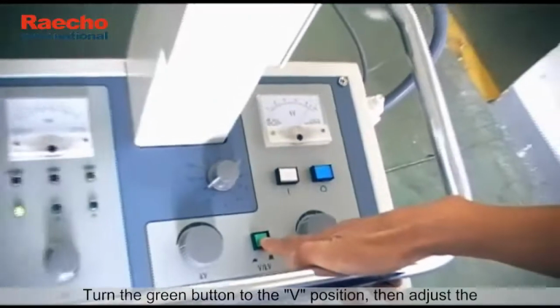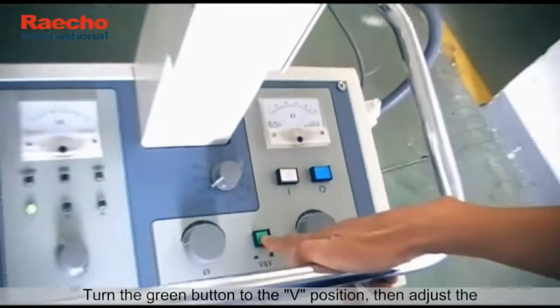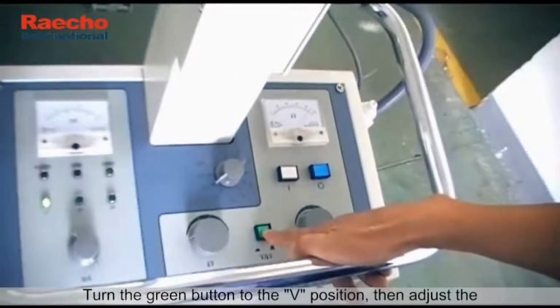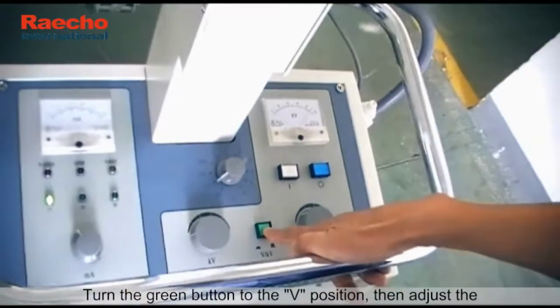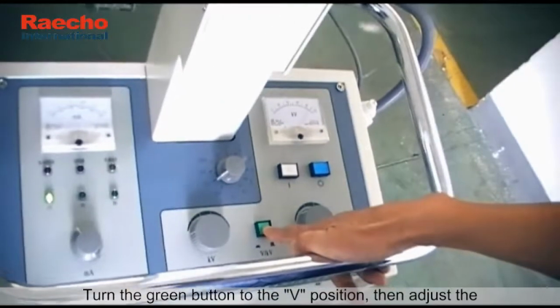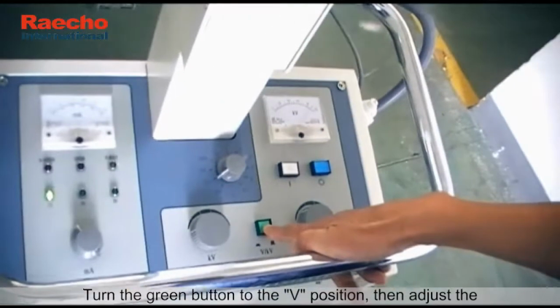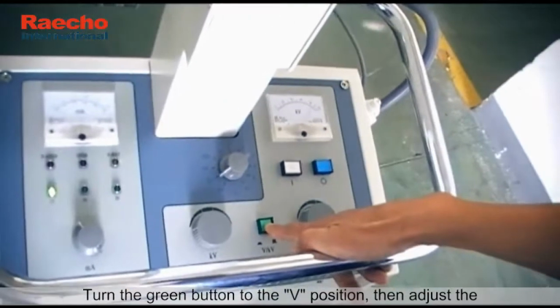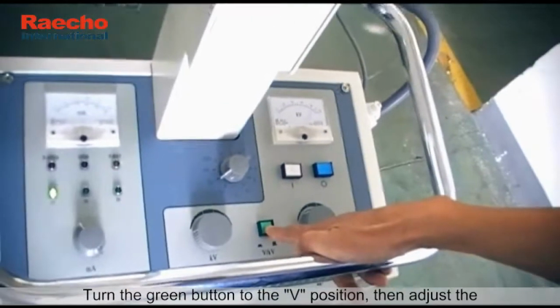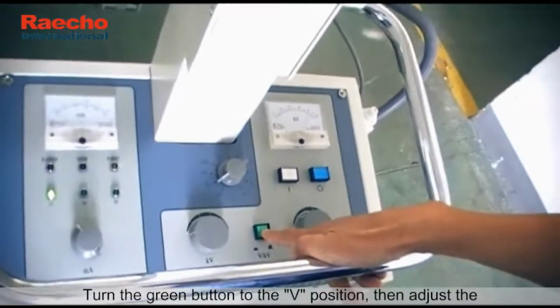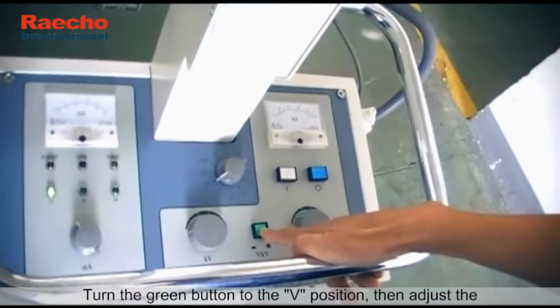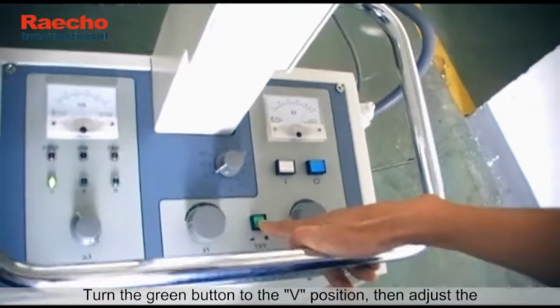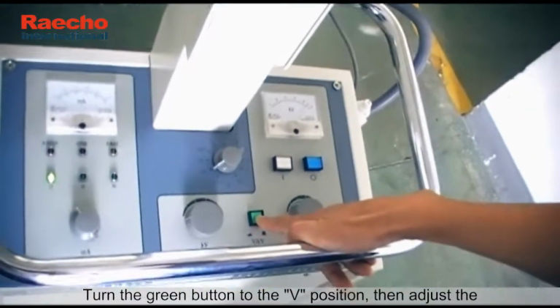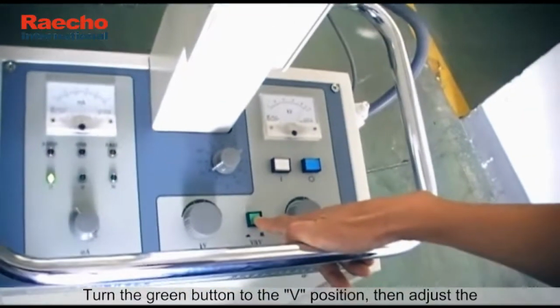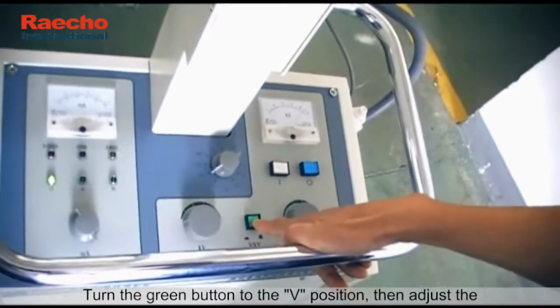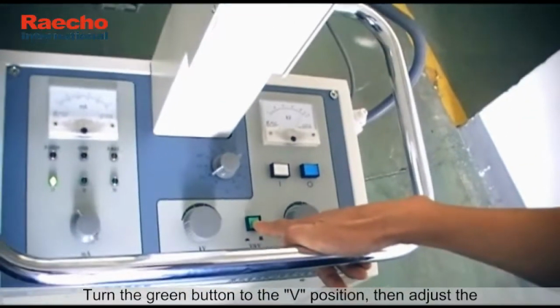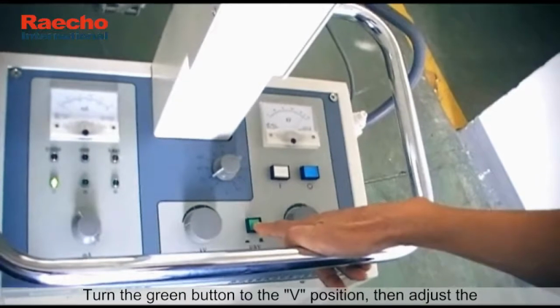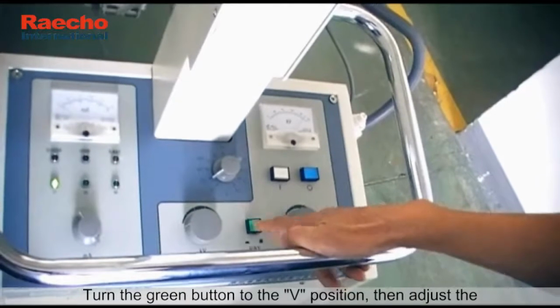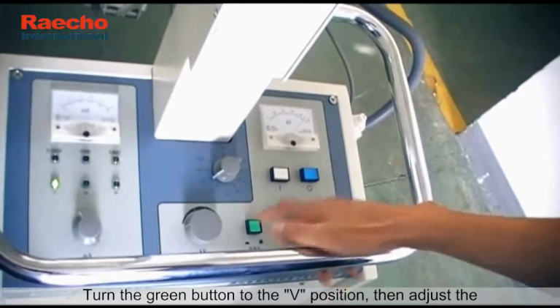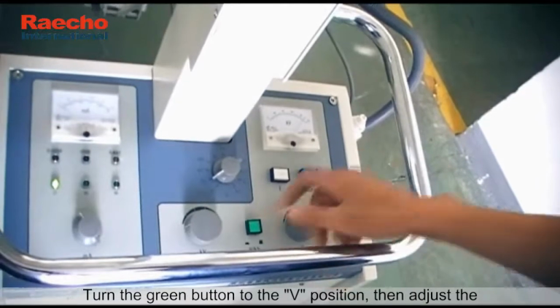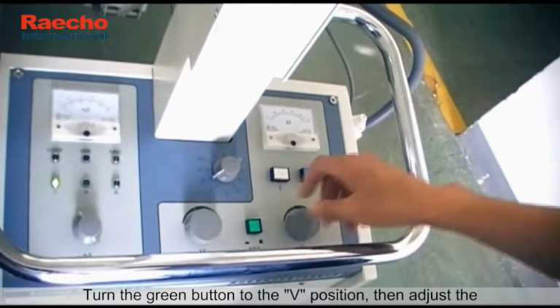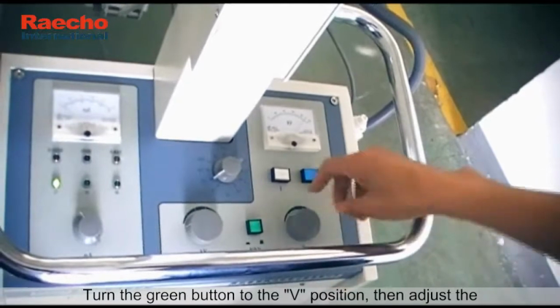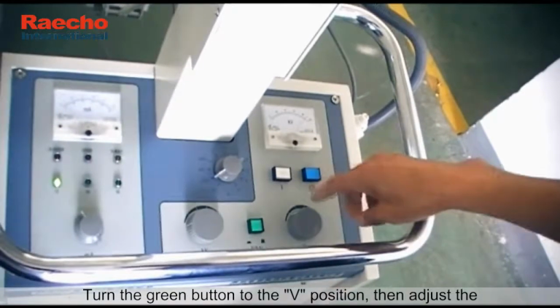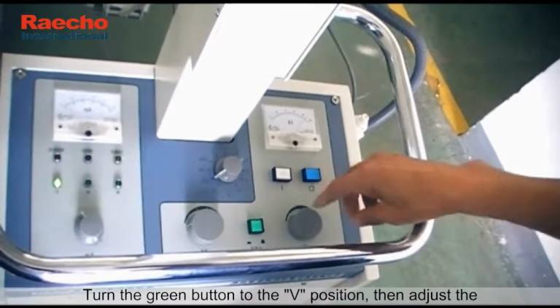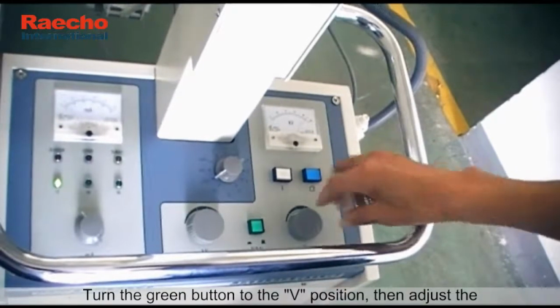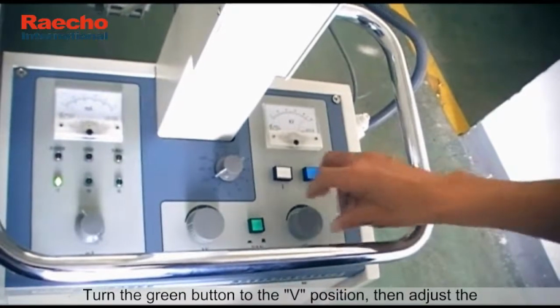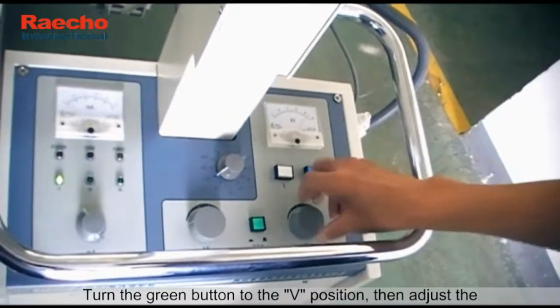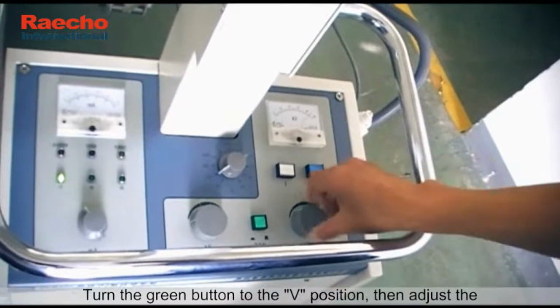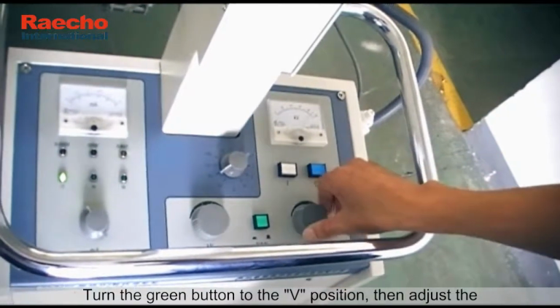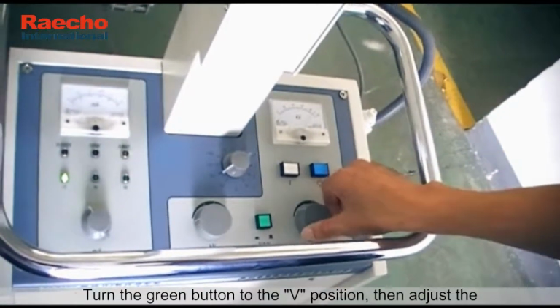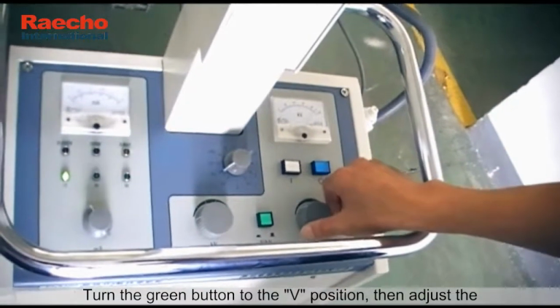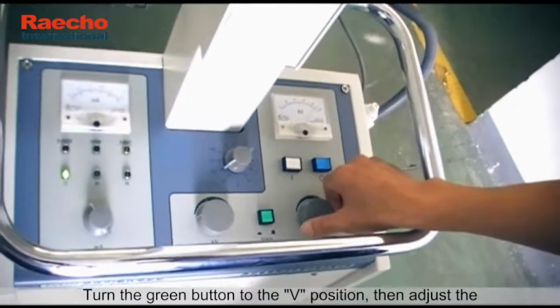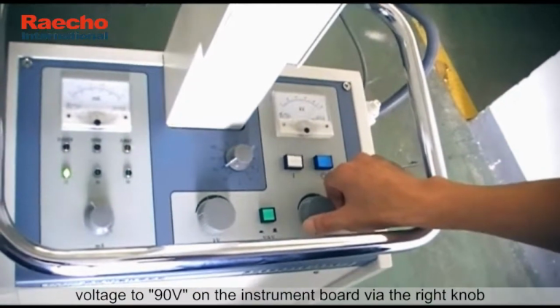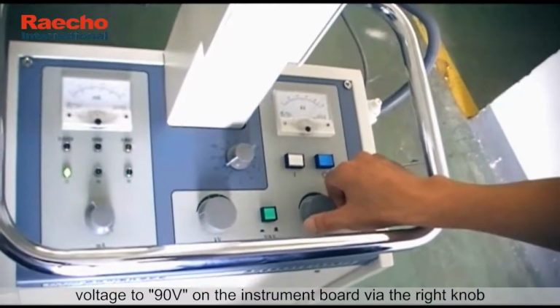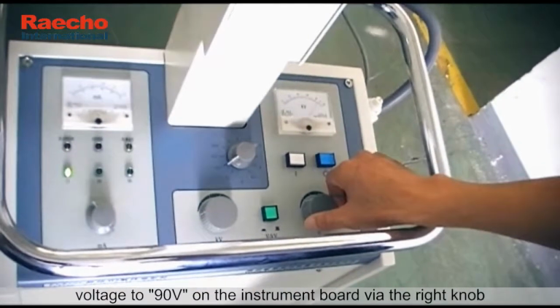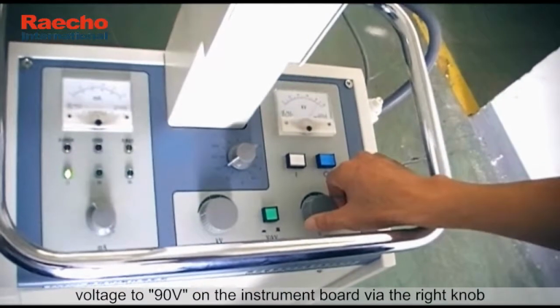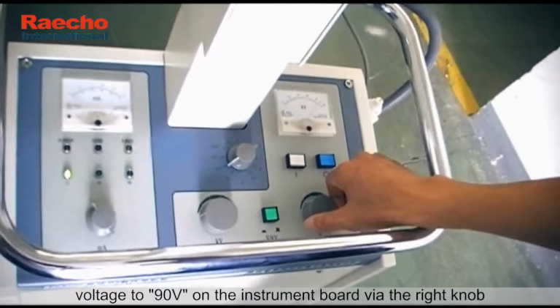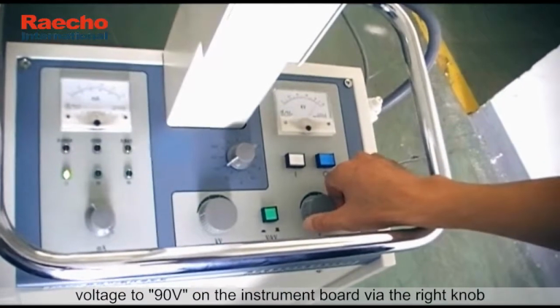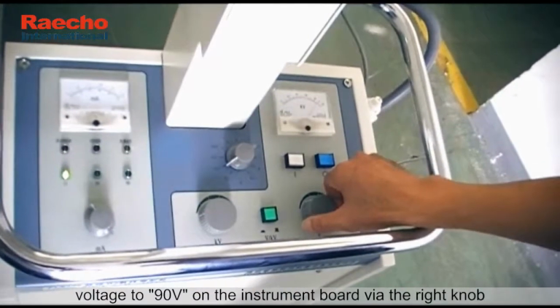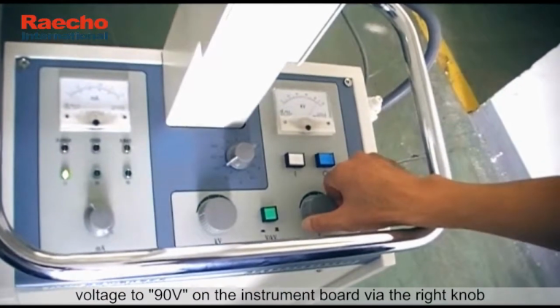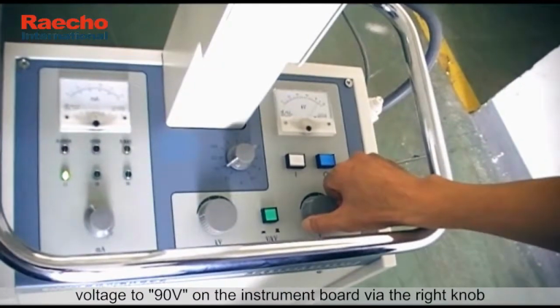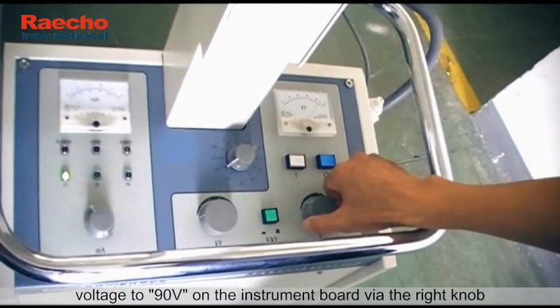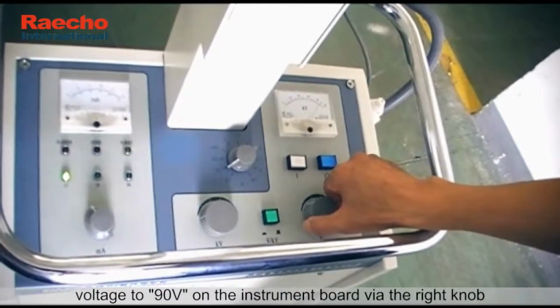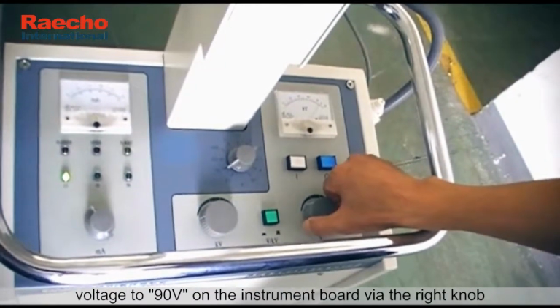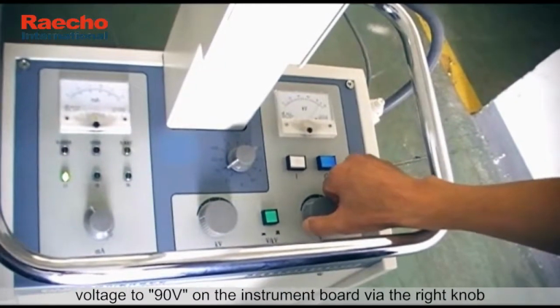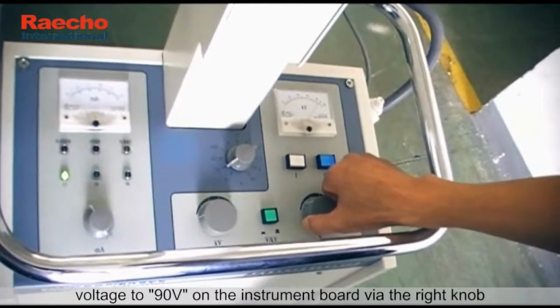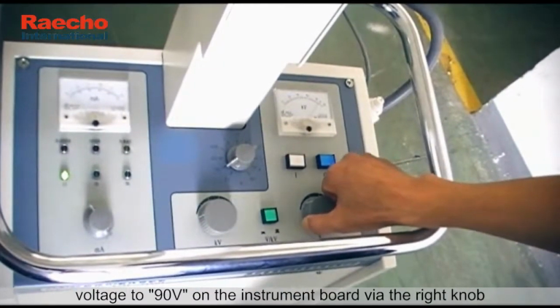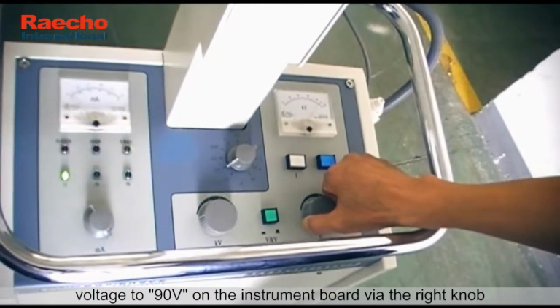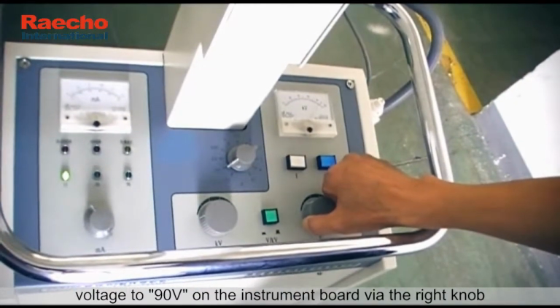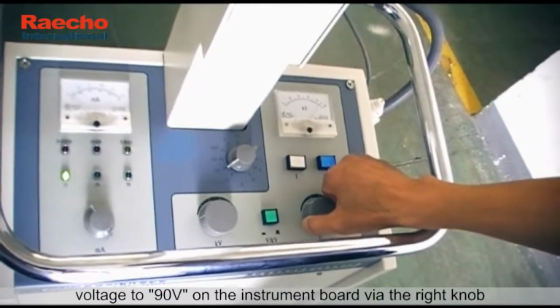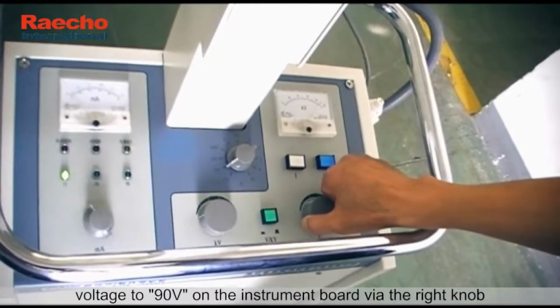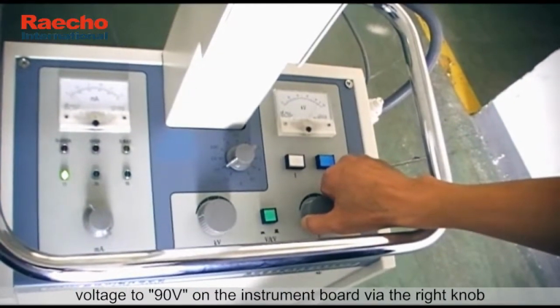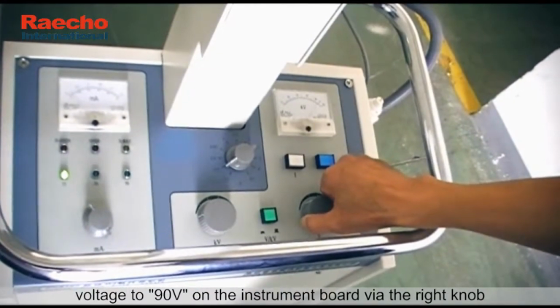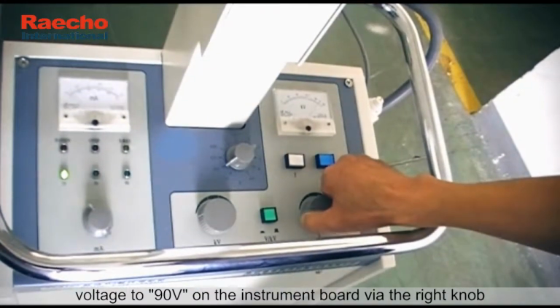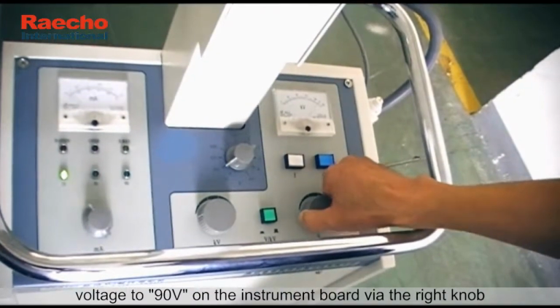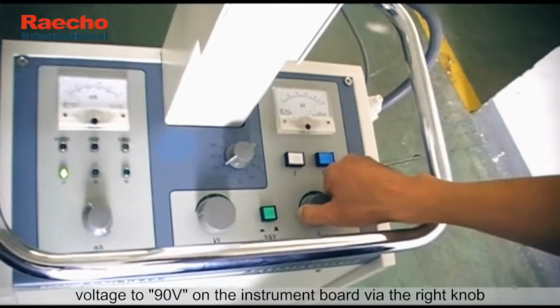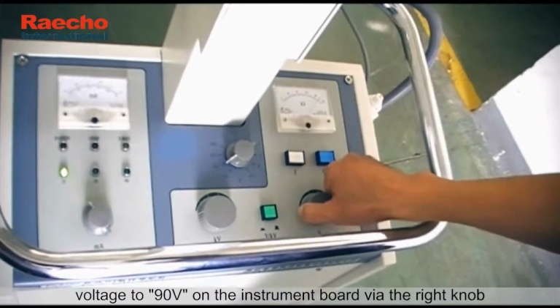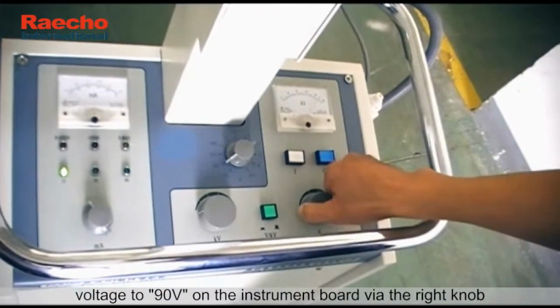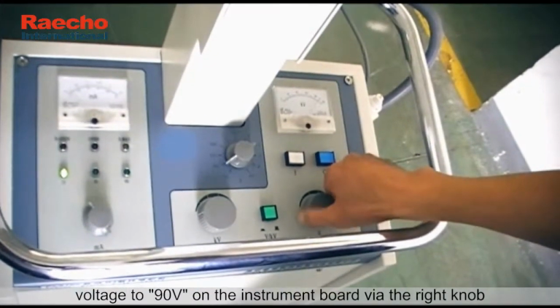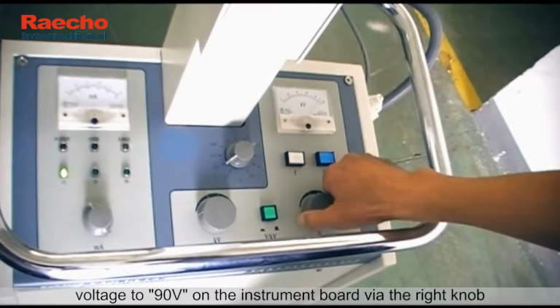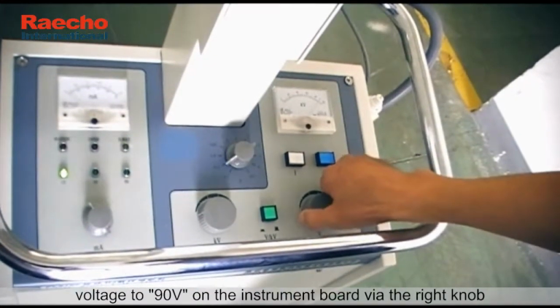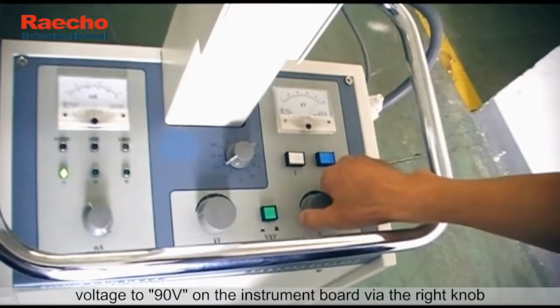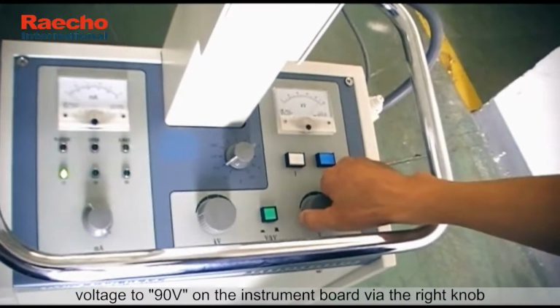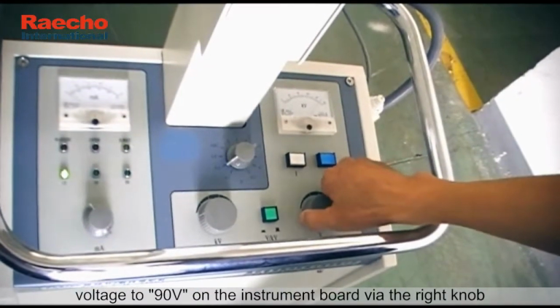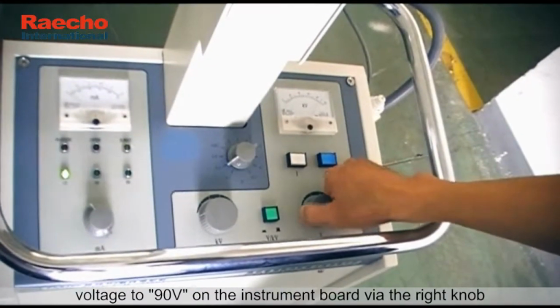Turn the green button to the V position, then adjust the voltage to 90V on the instrument board via the right knob.